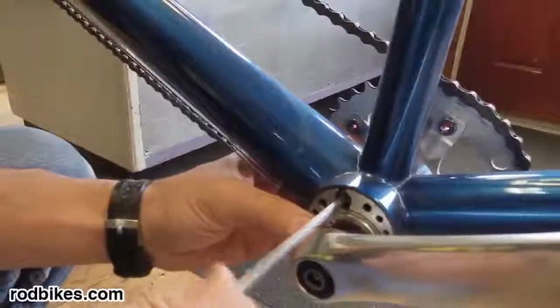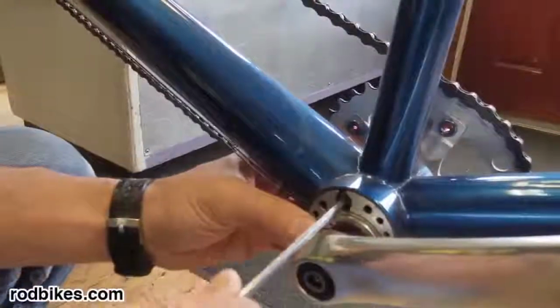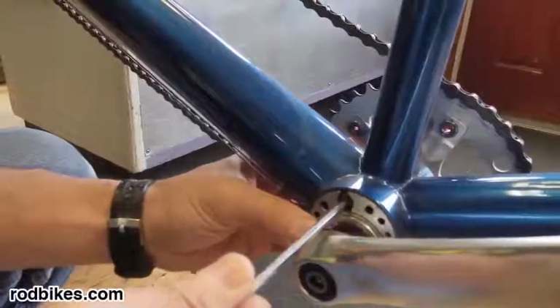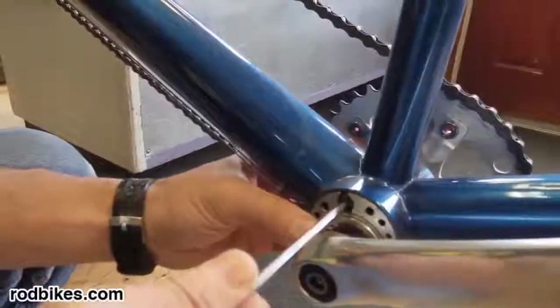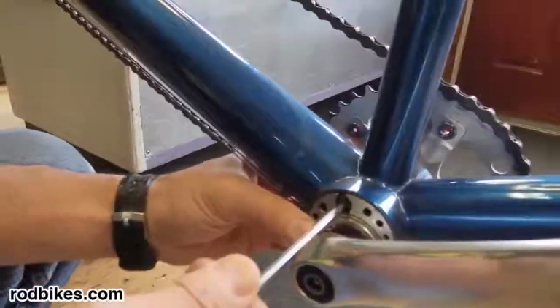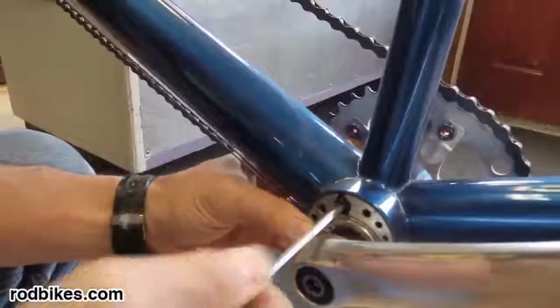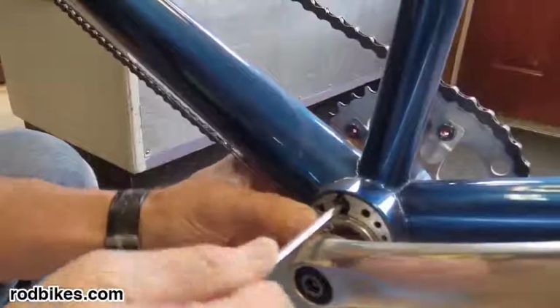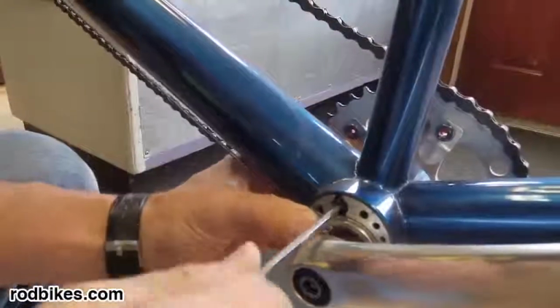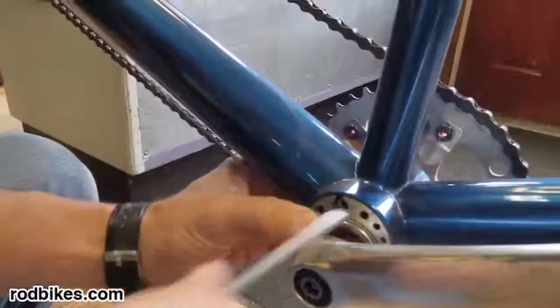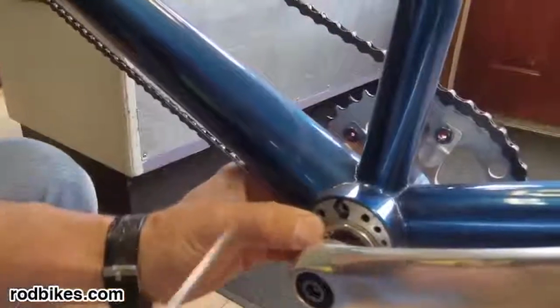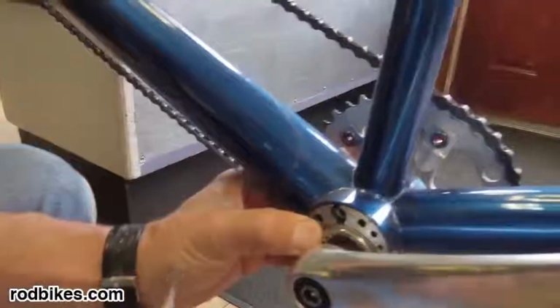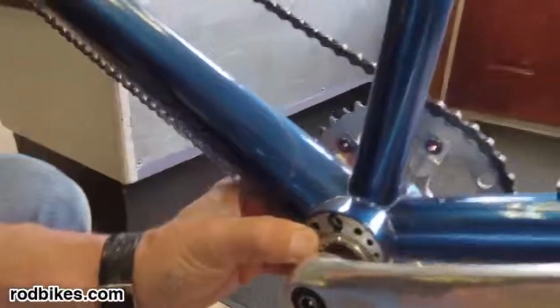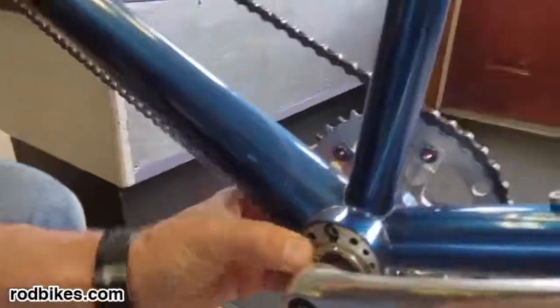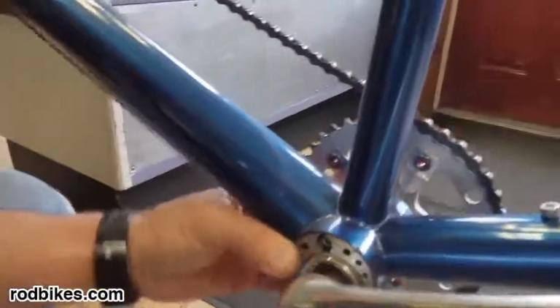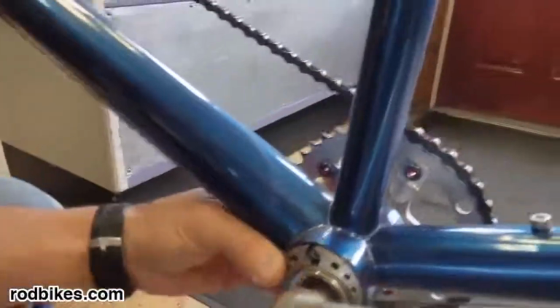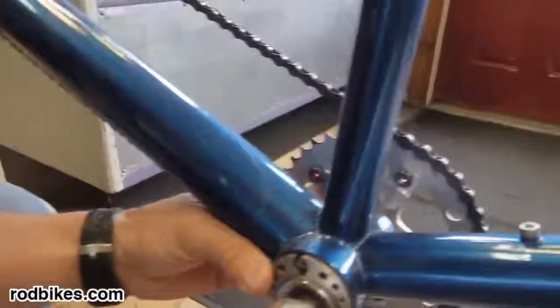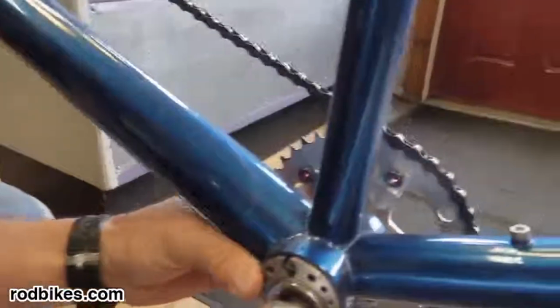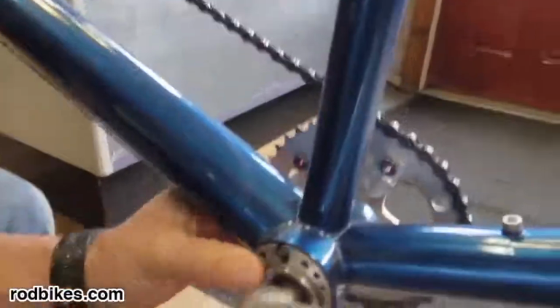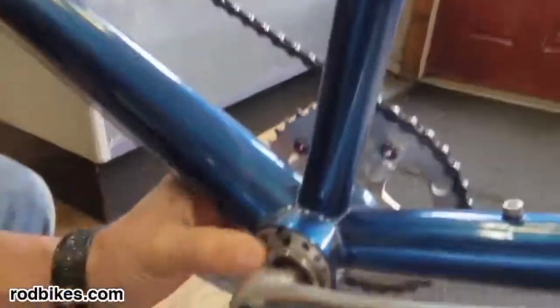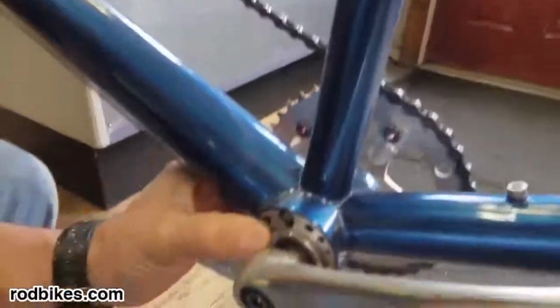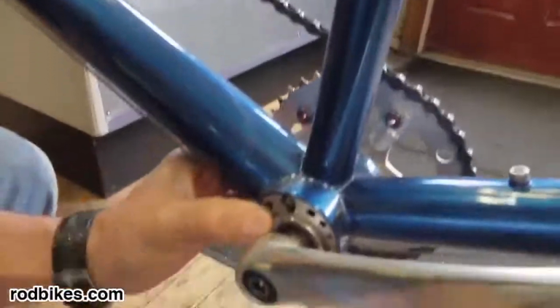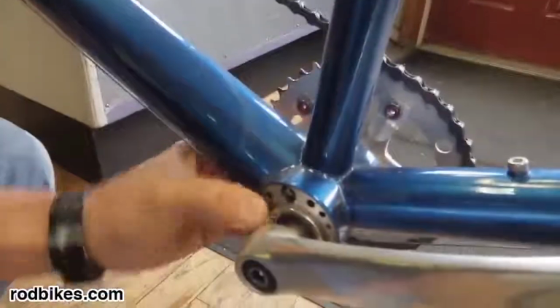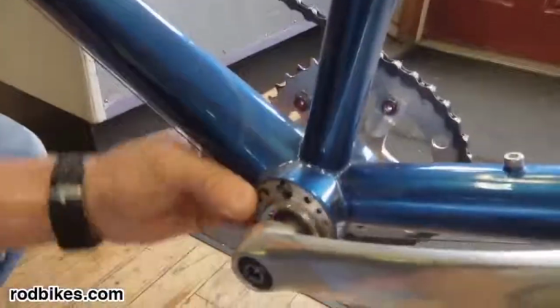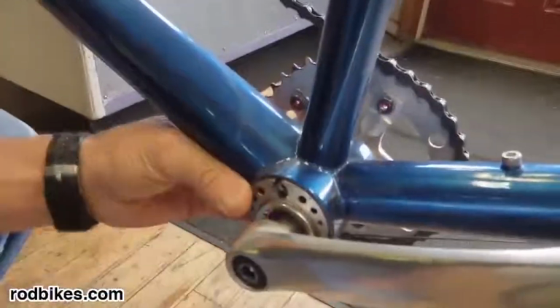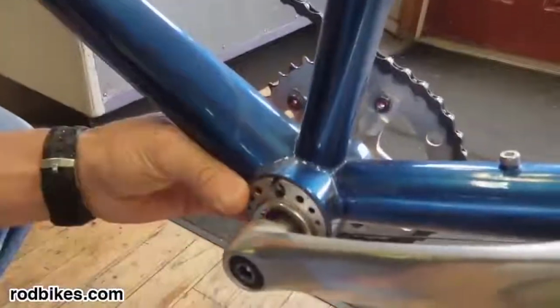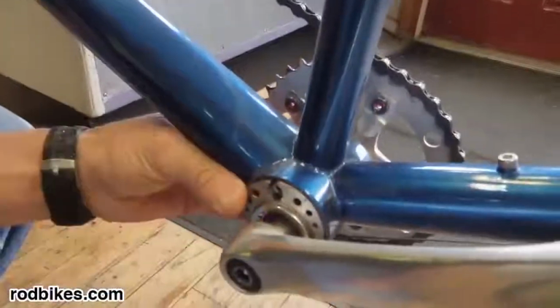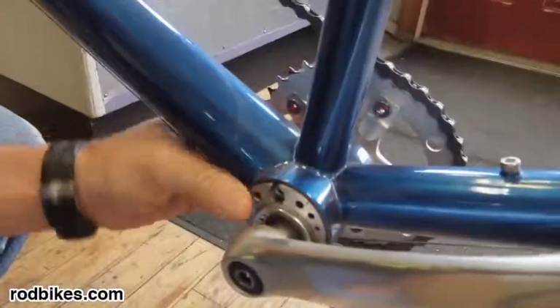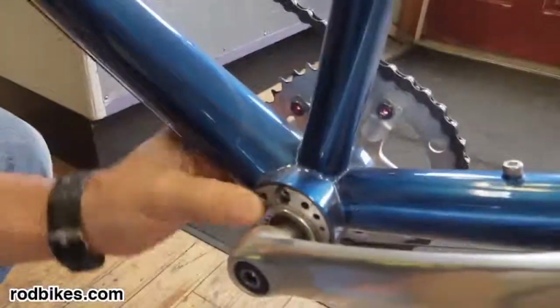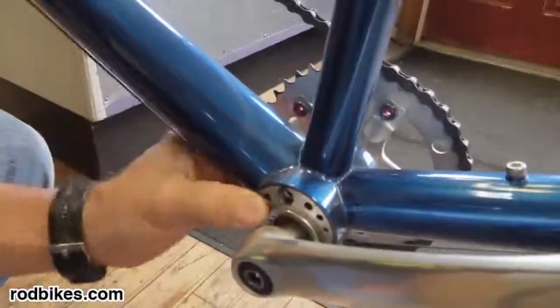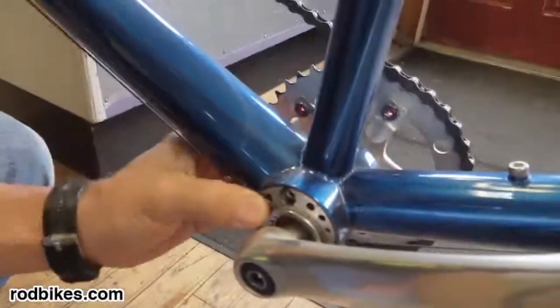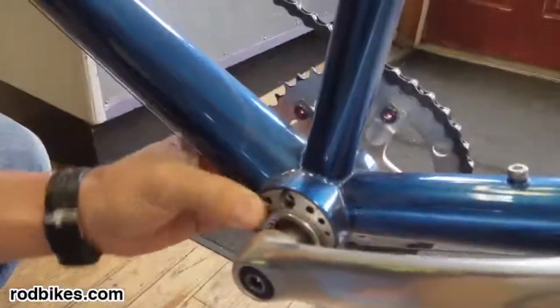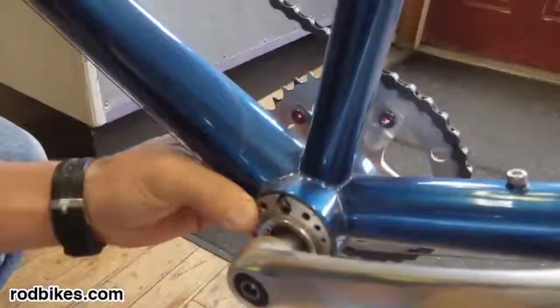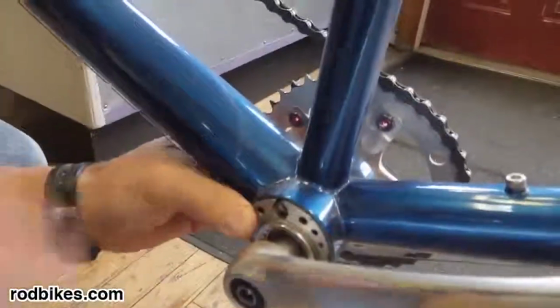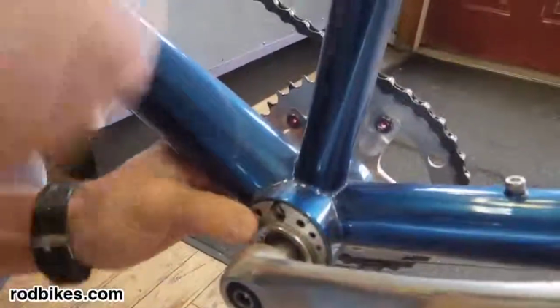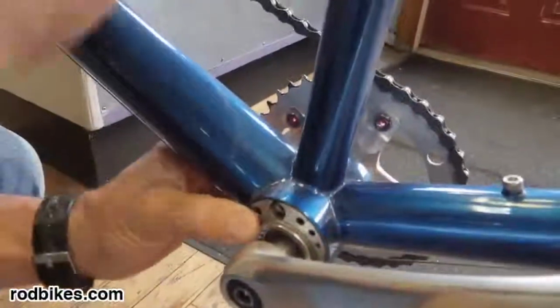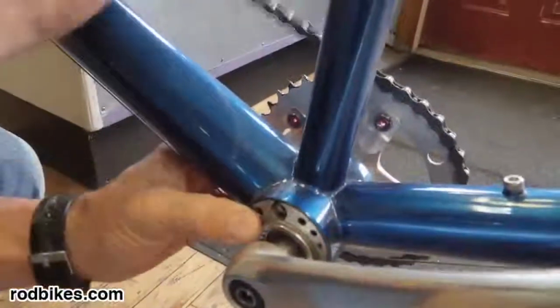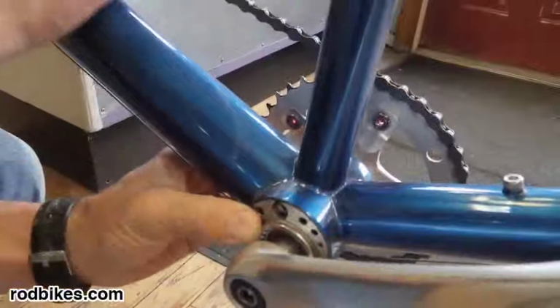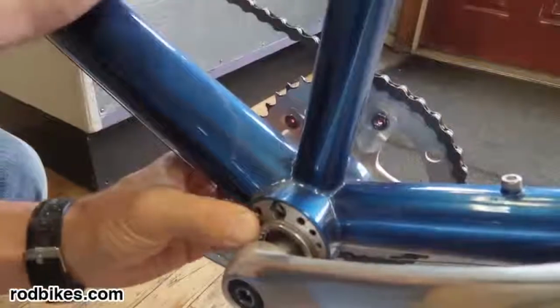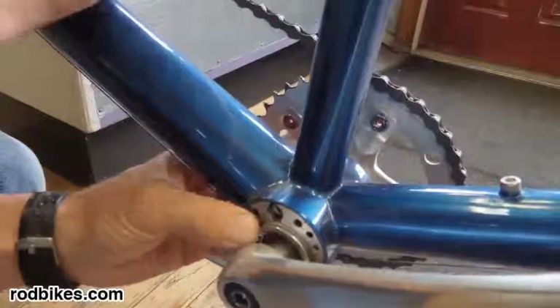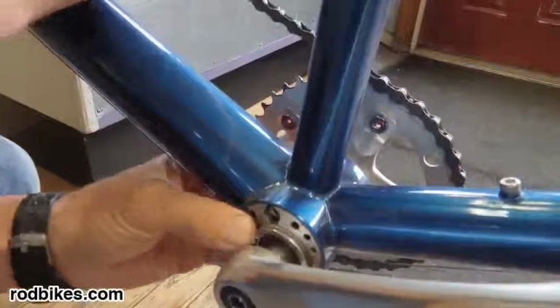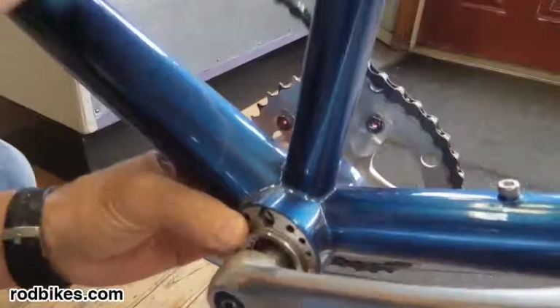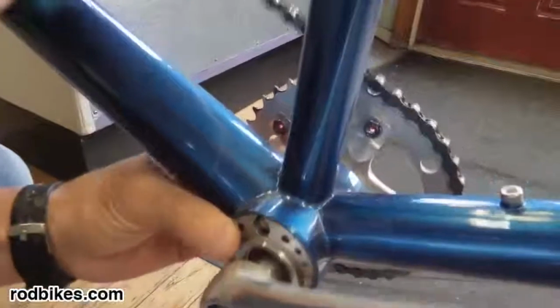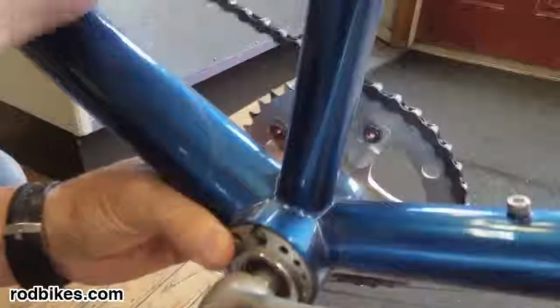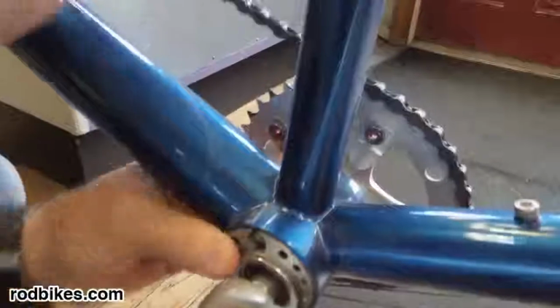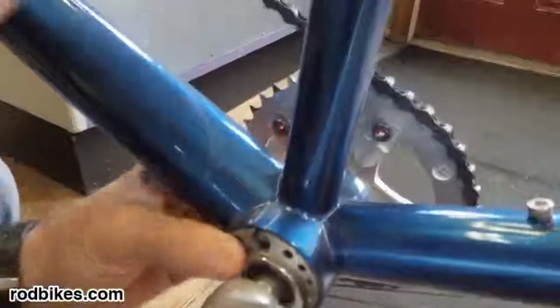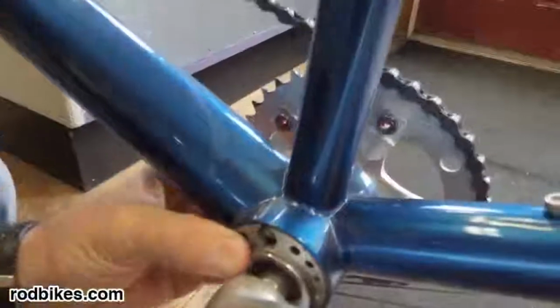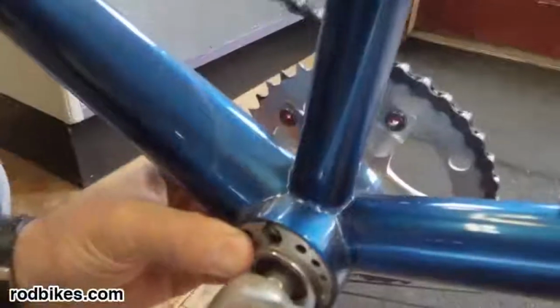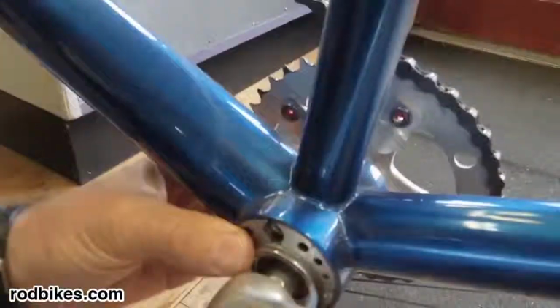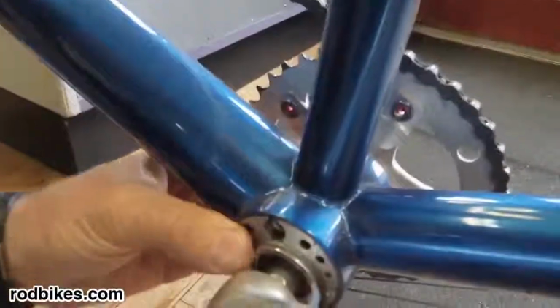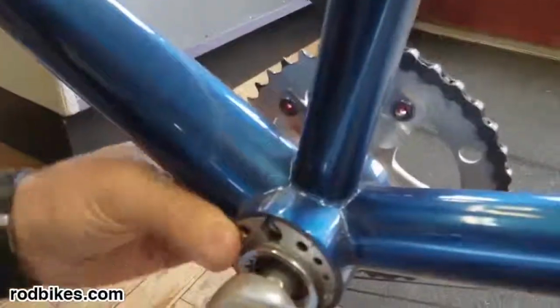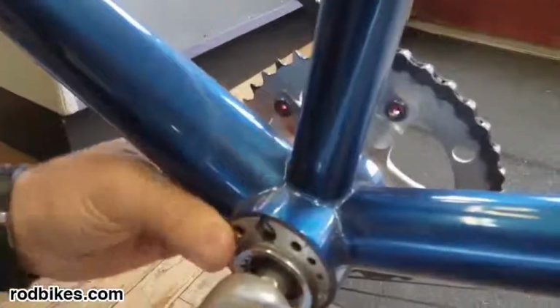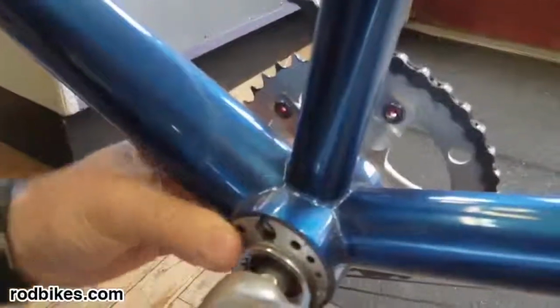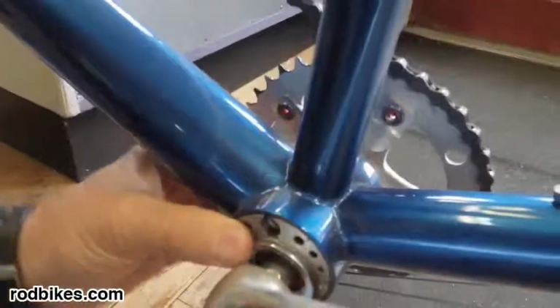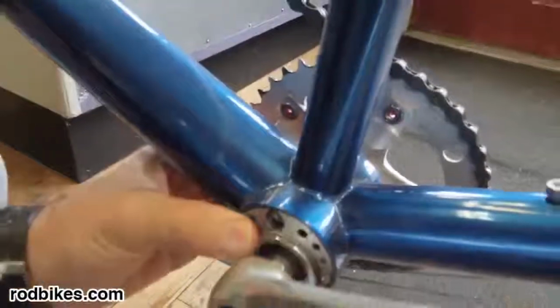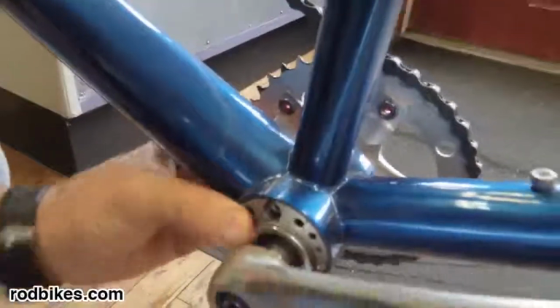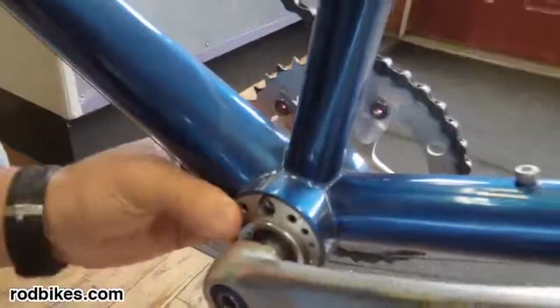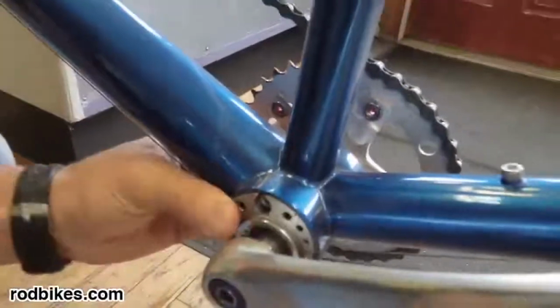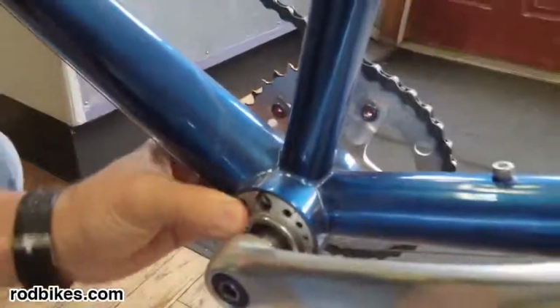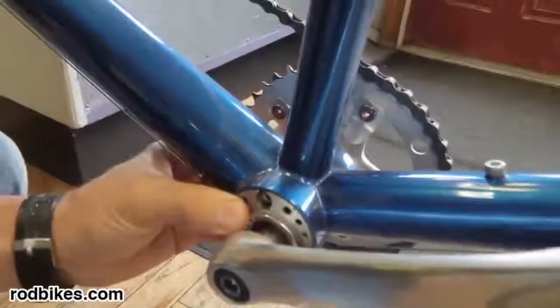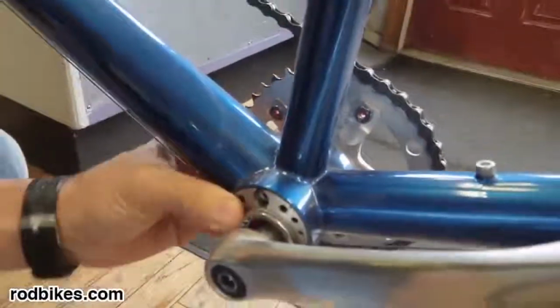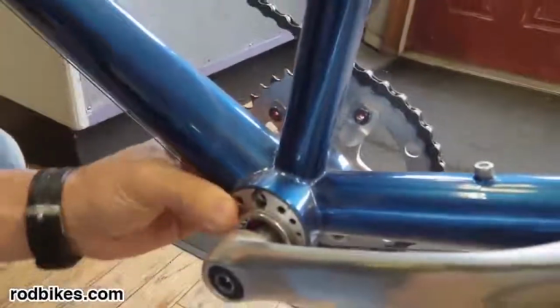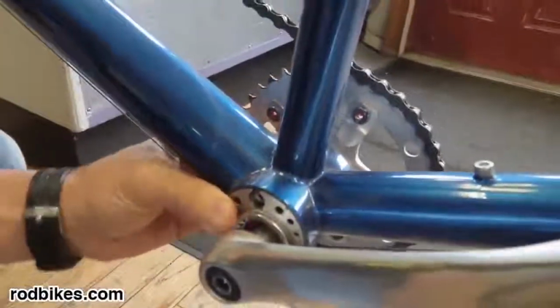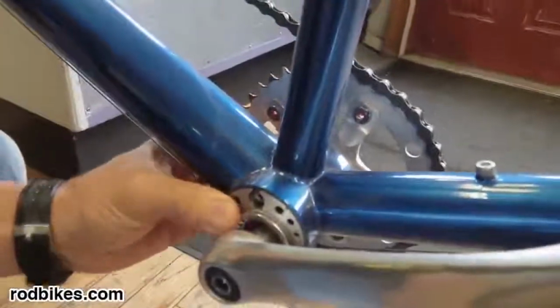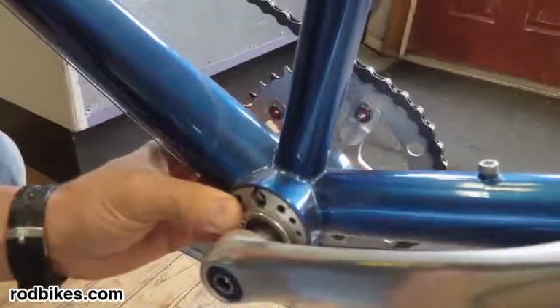At this point it moves — I can move it around. It's really loose. I can make the chain really loose. I want to tighten it up.